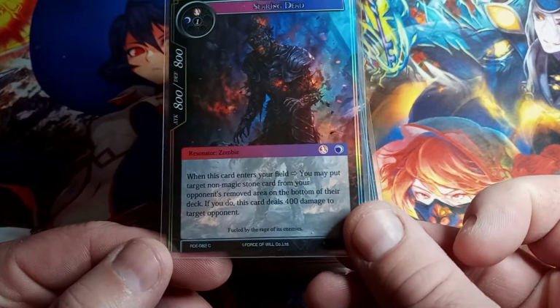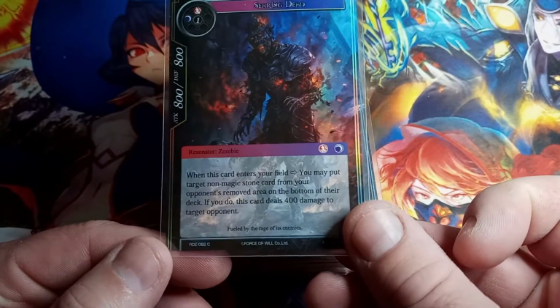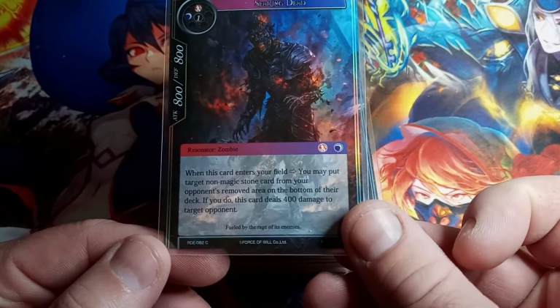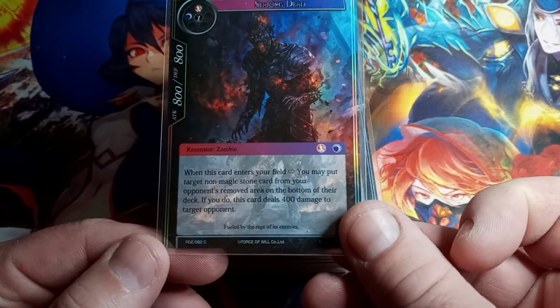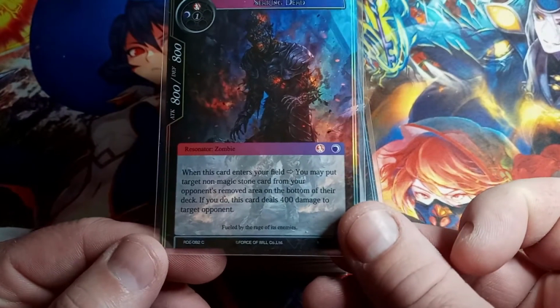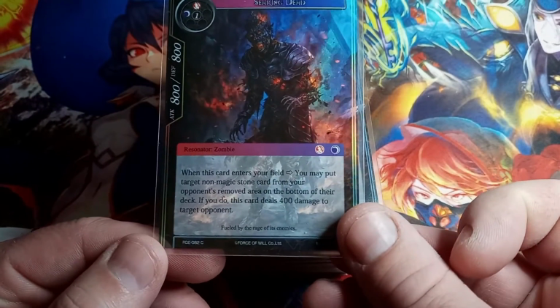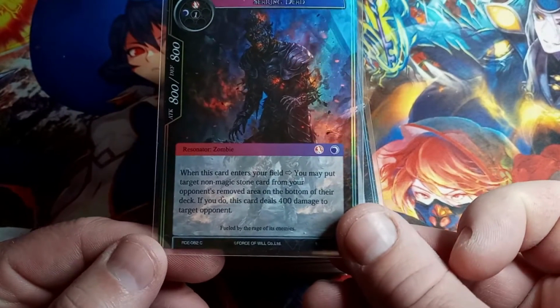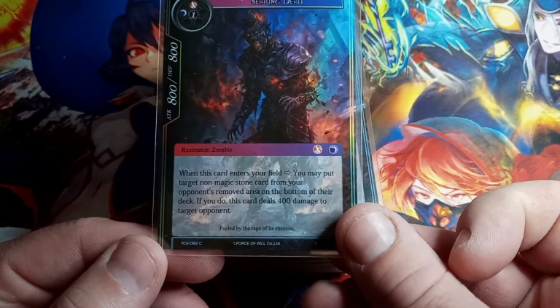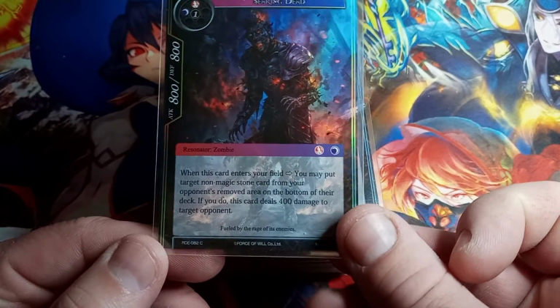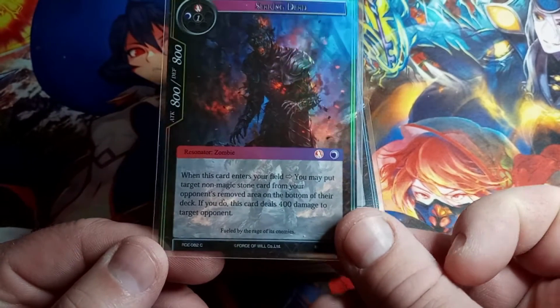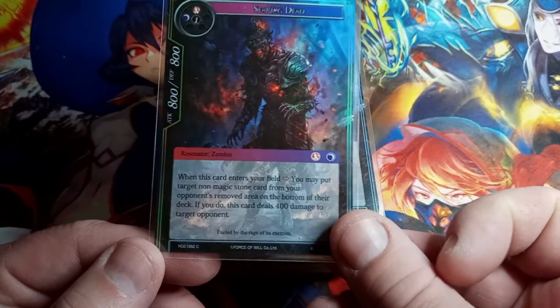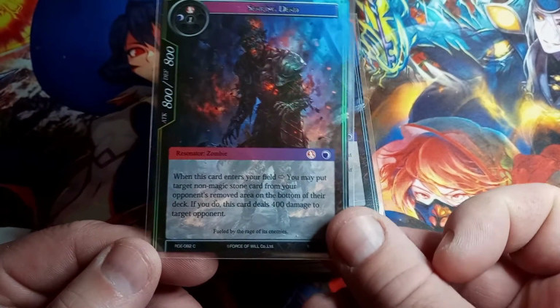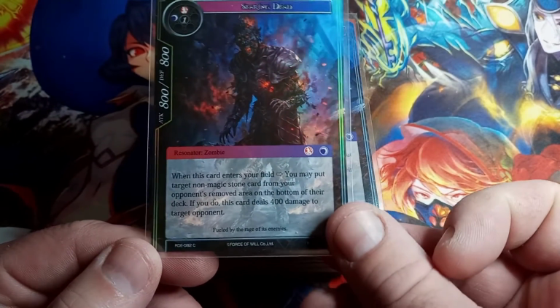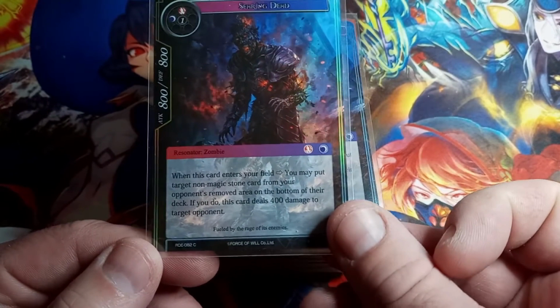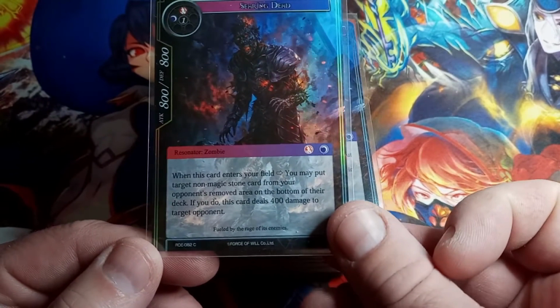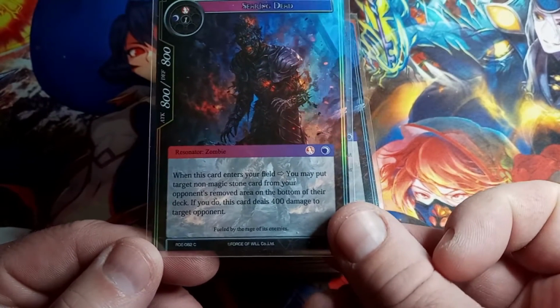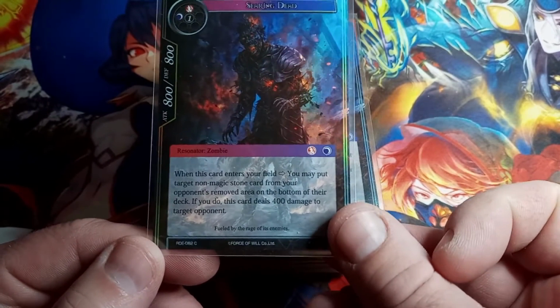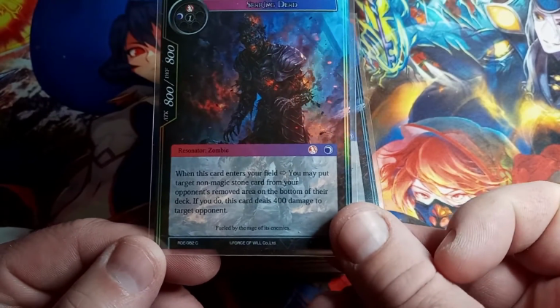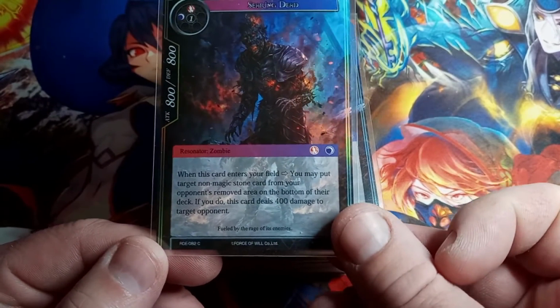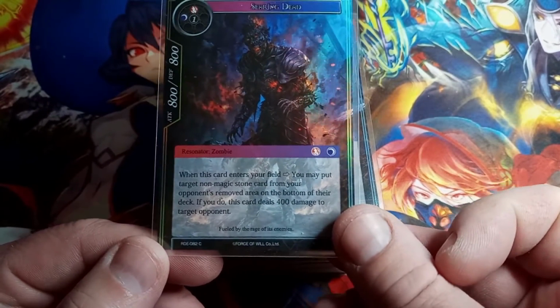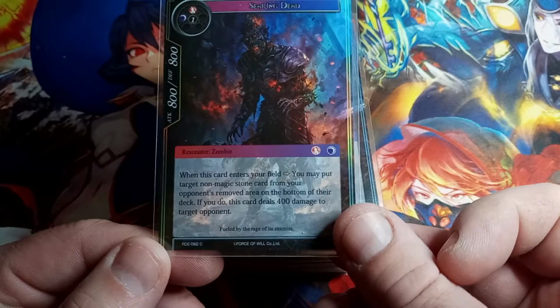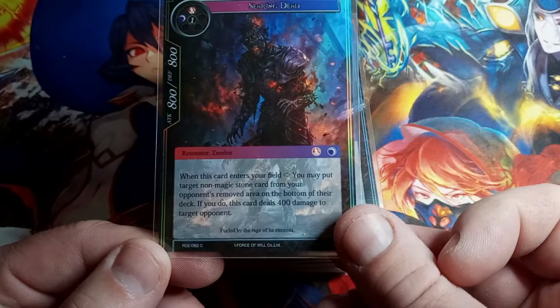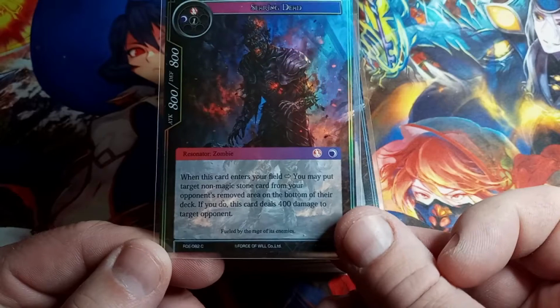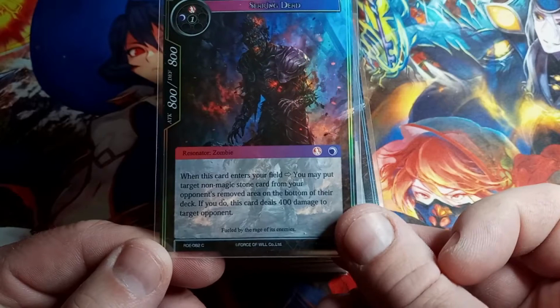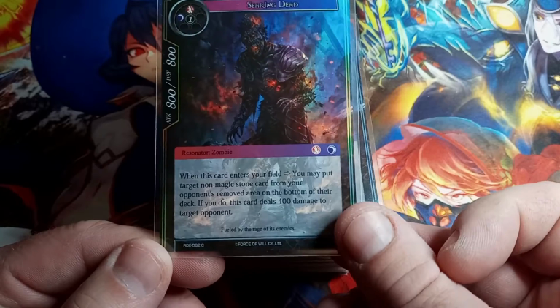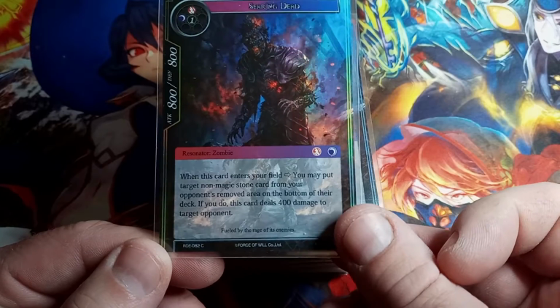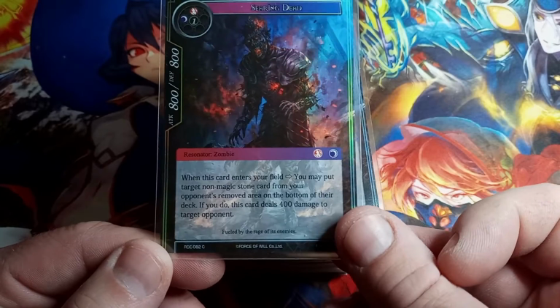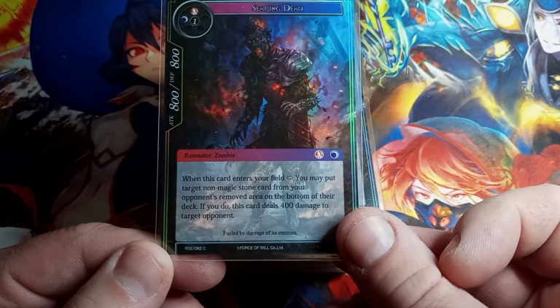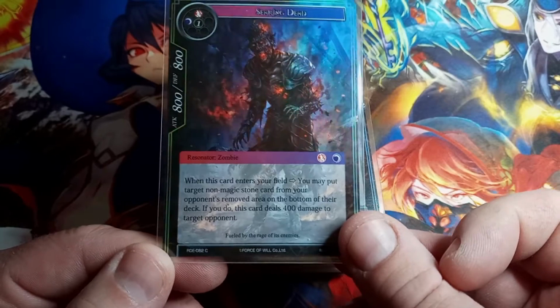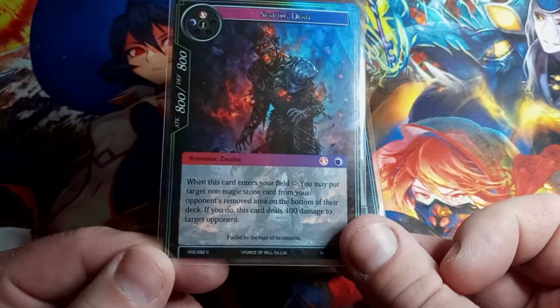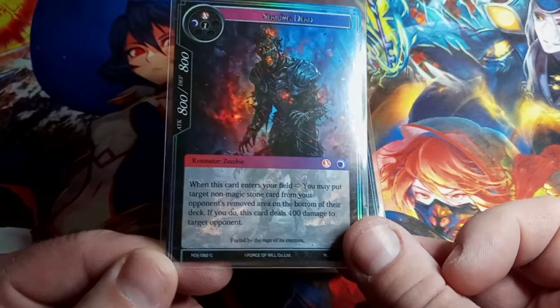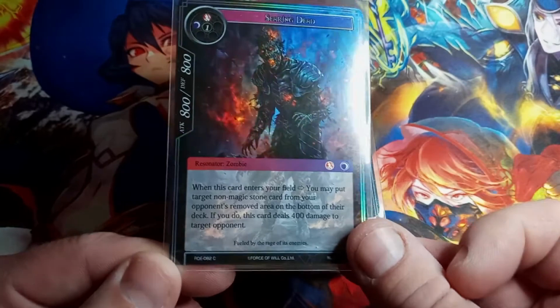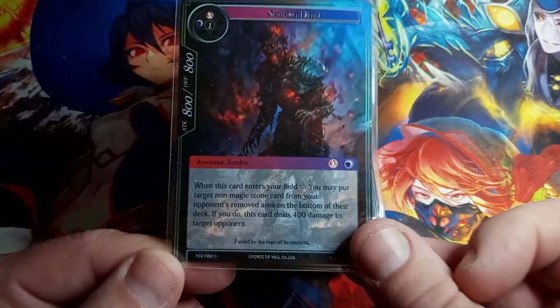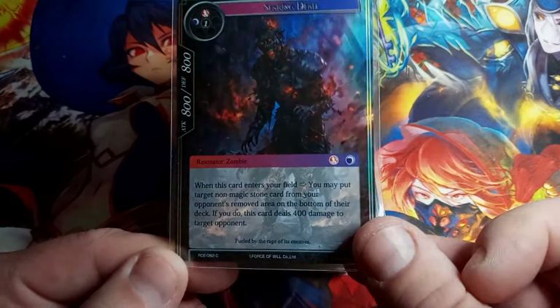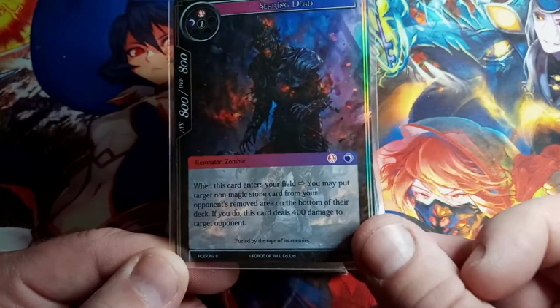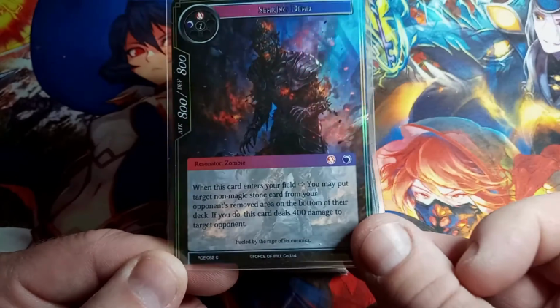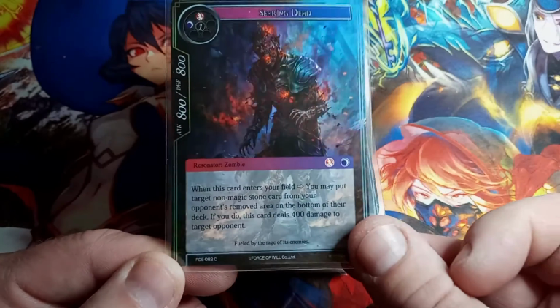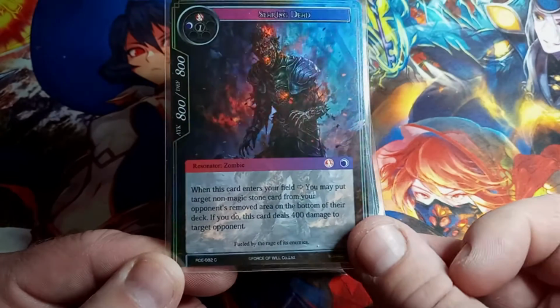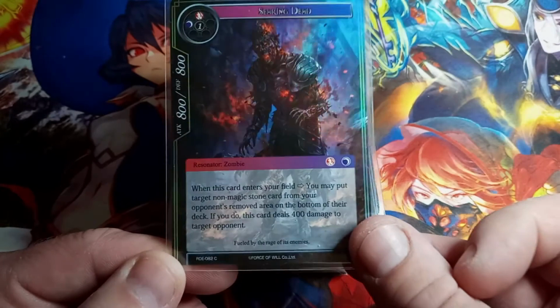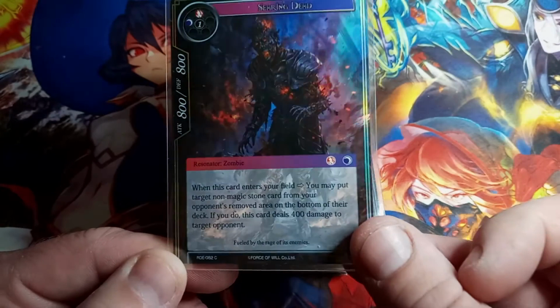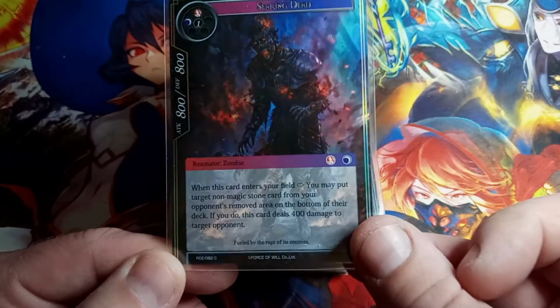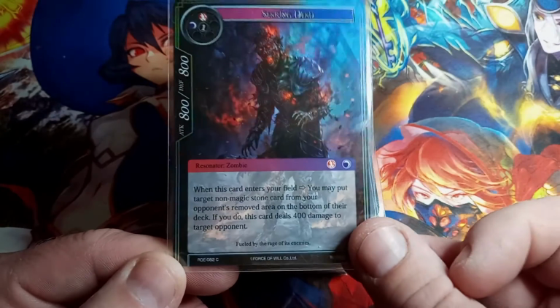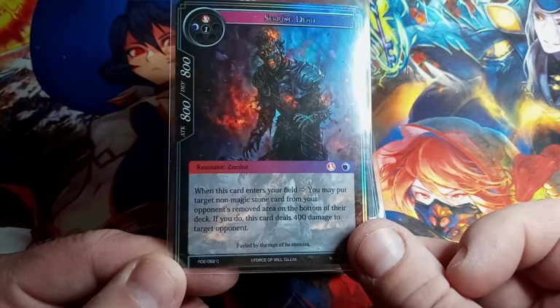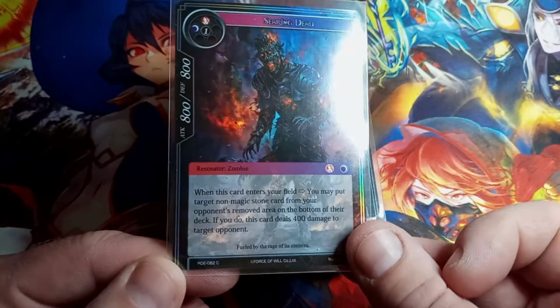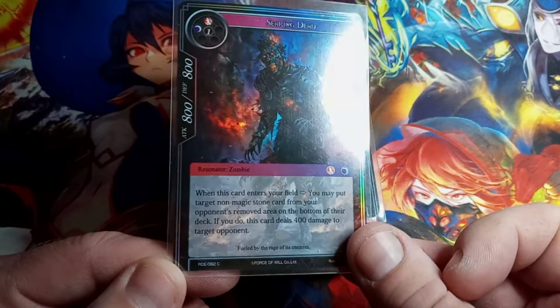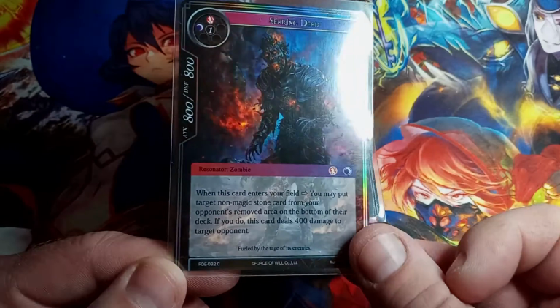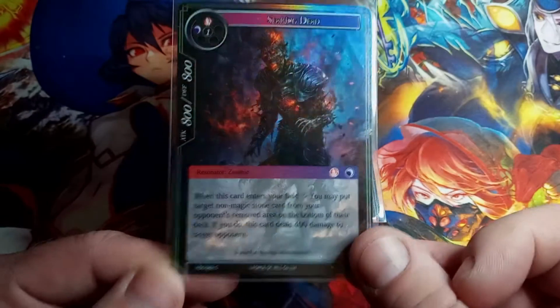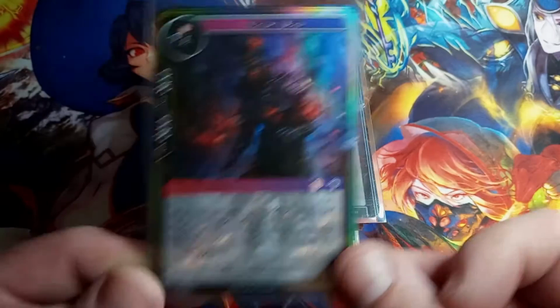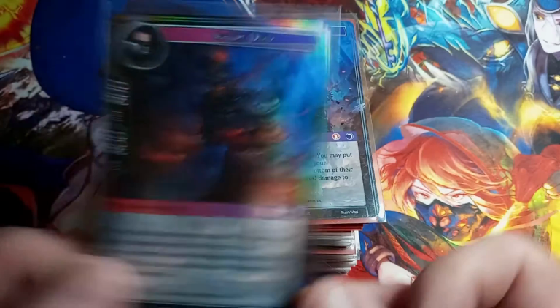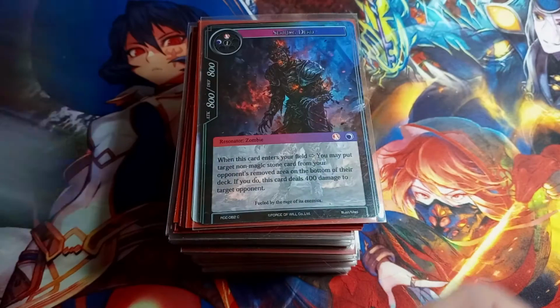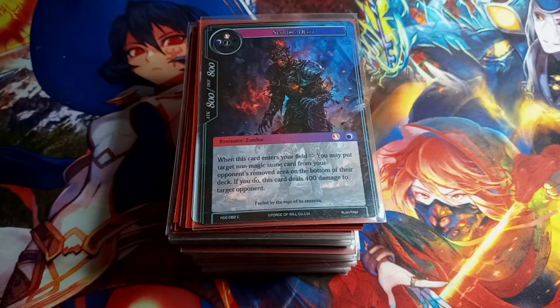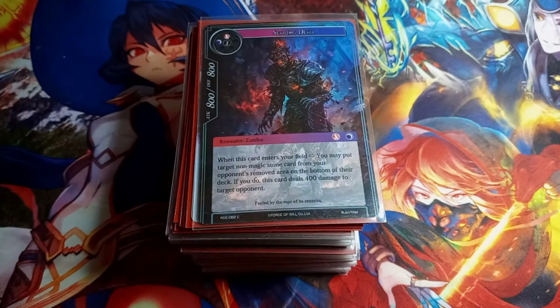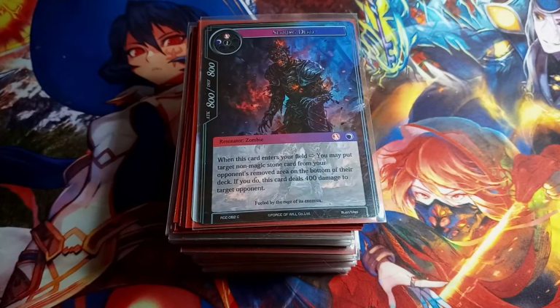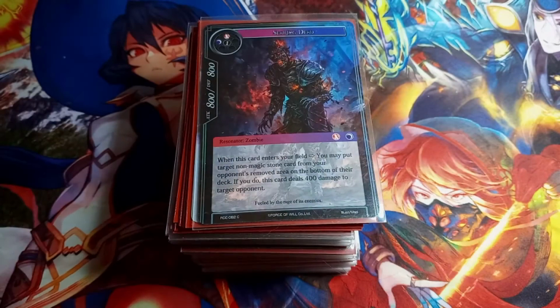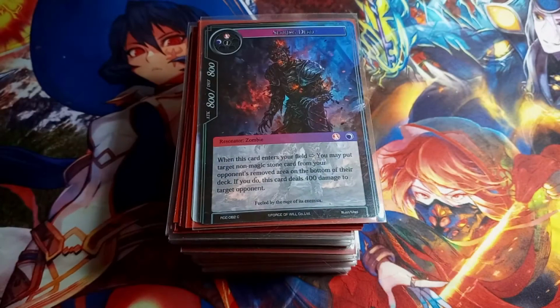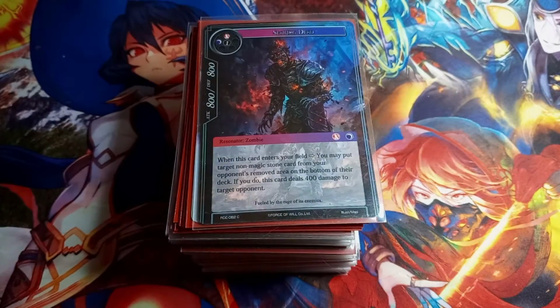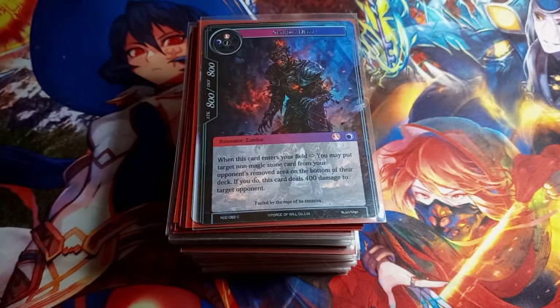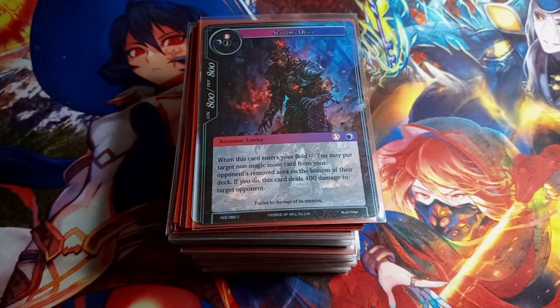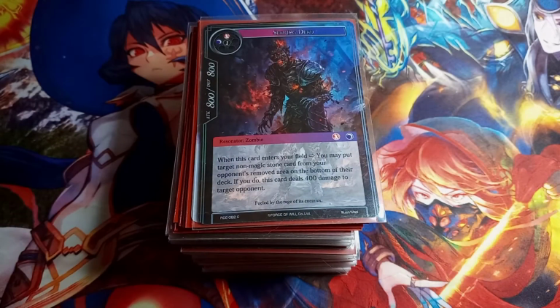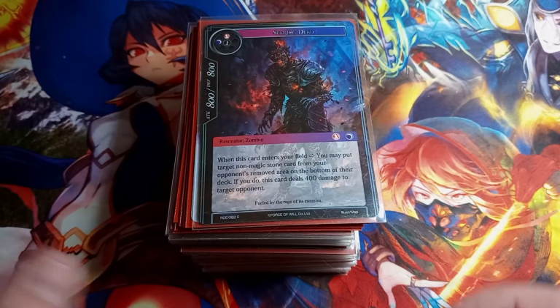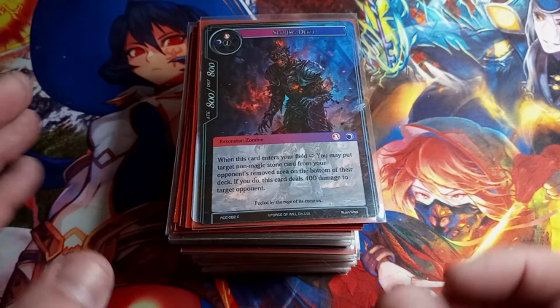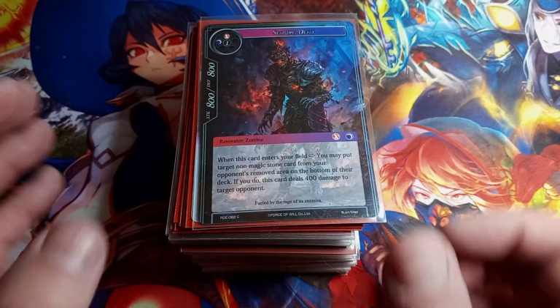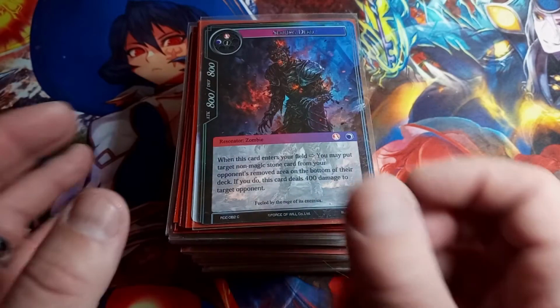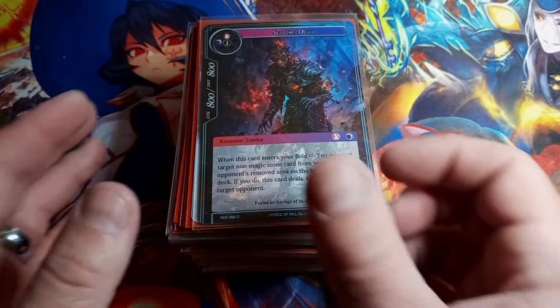RDE is the set, common, and this is a straight hollow — nothing too fancy.